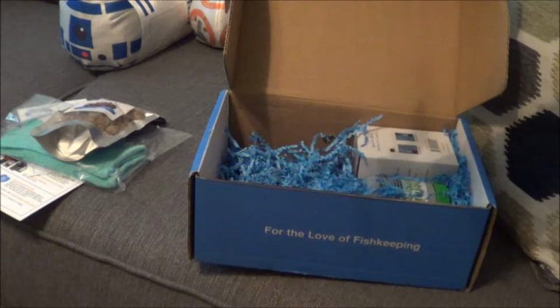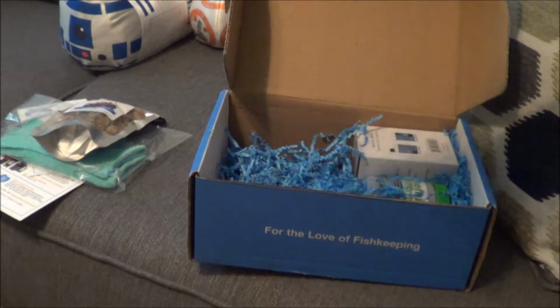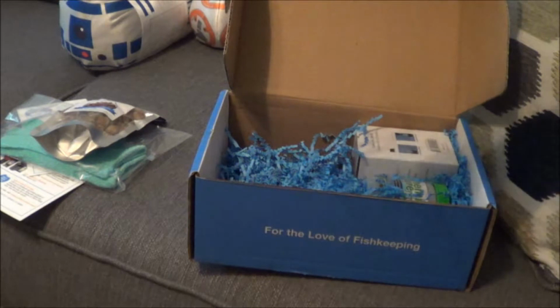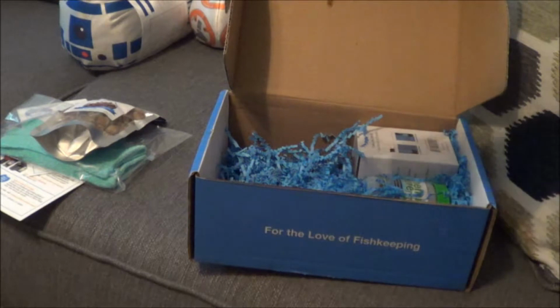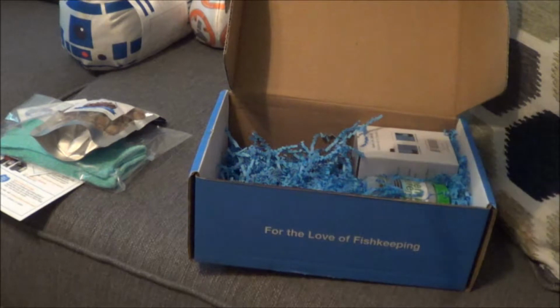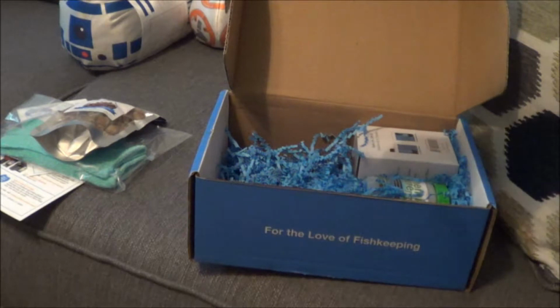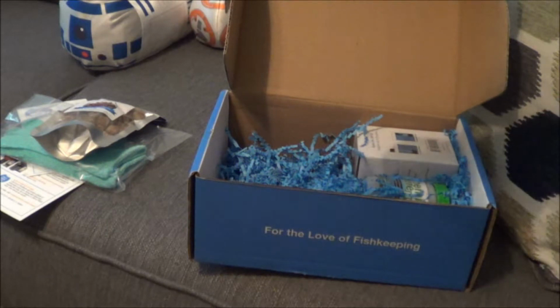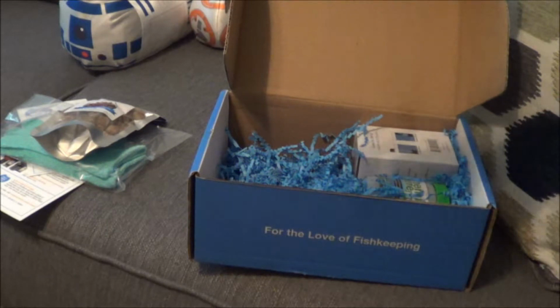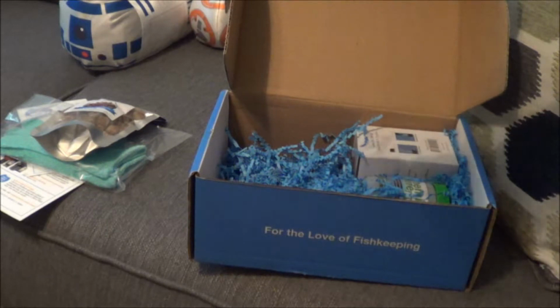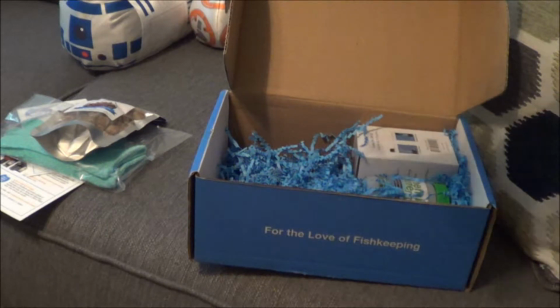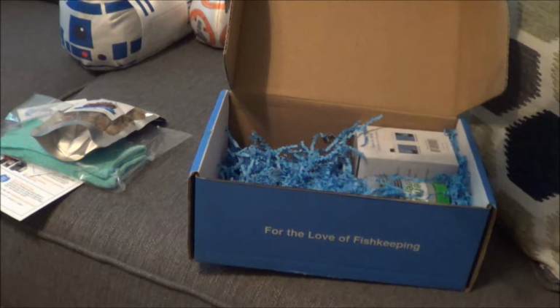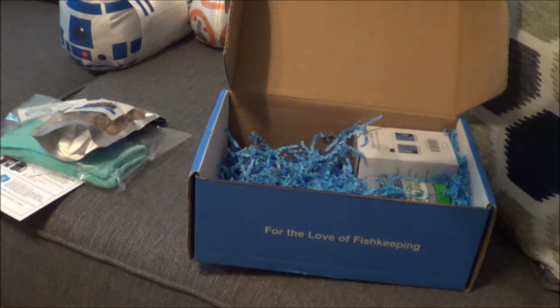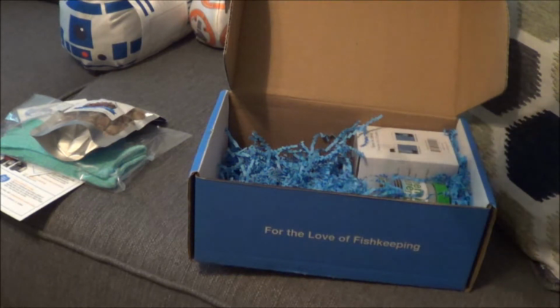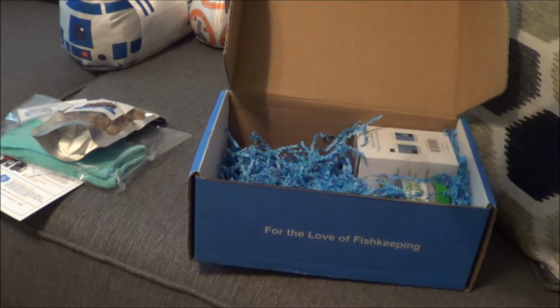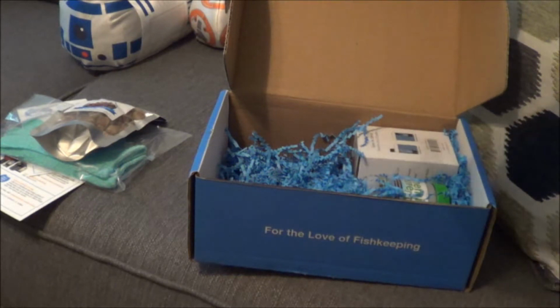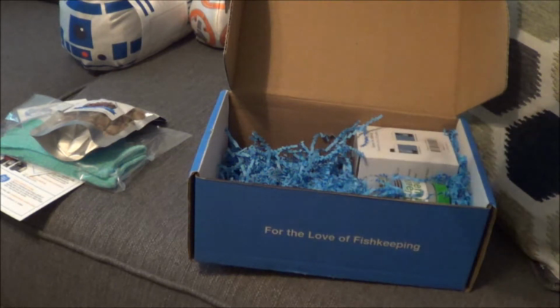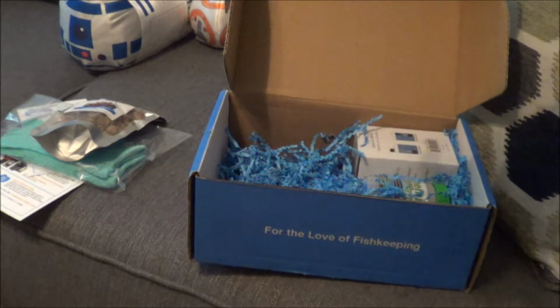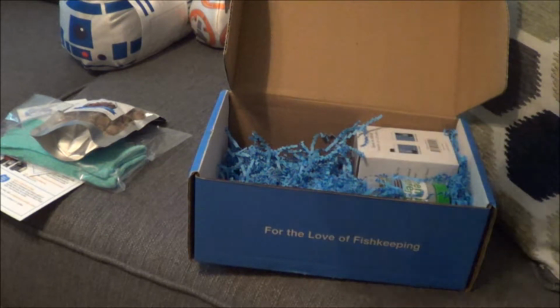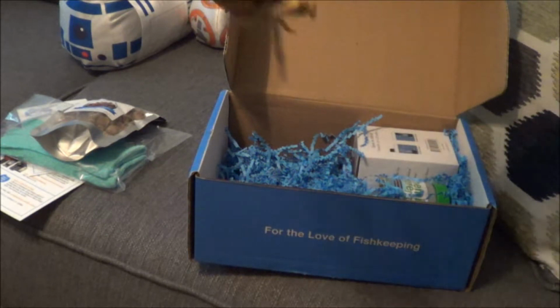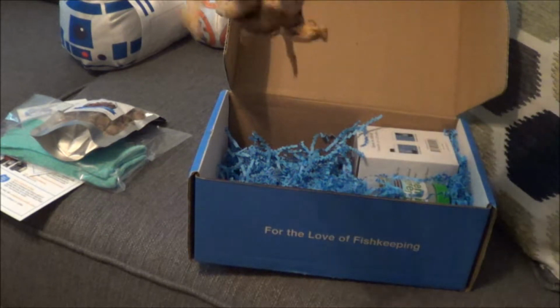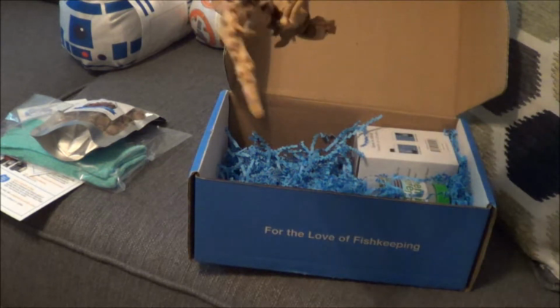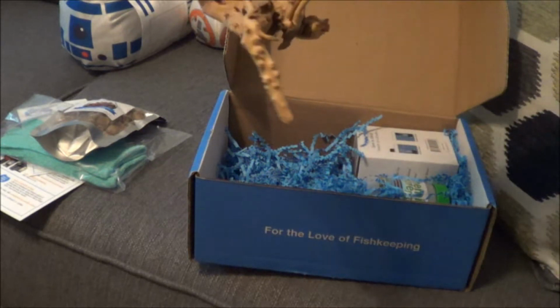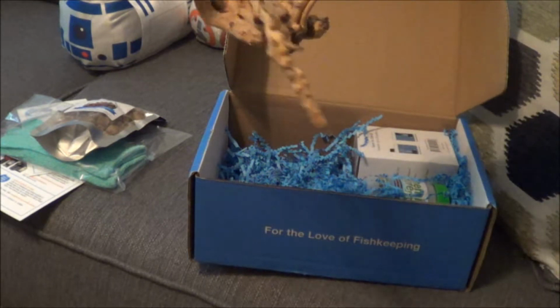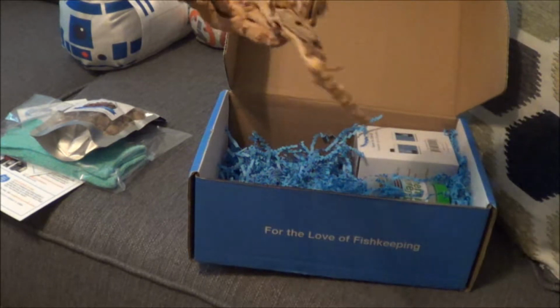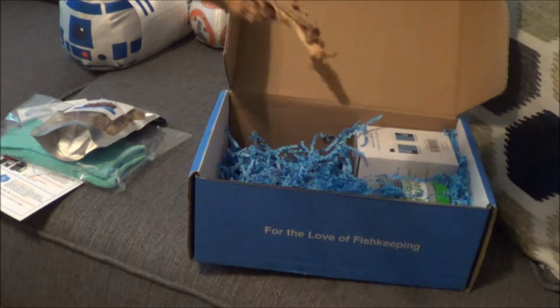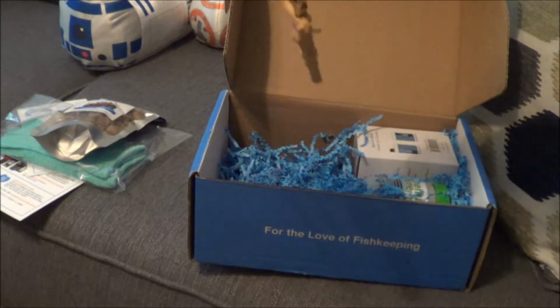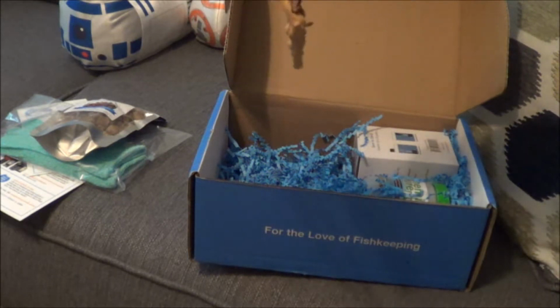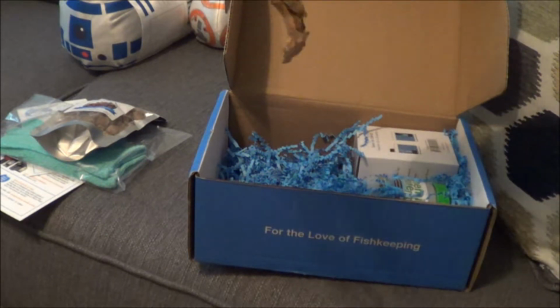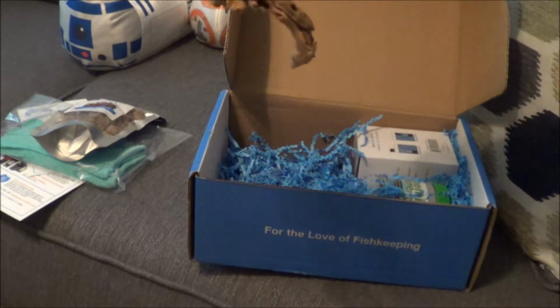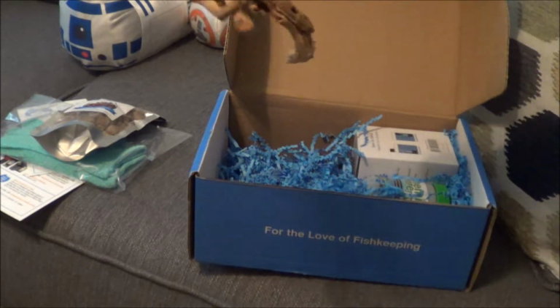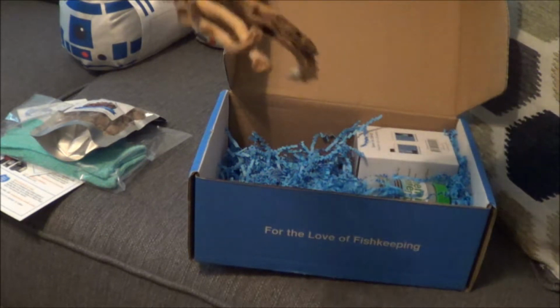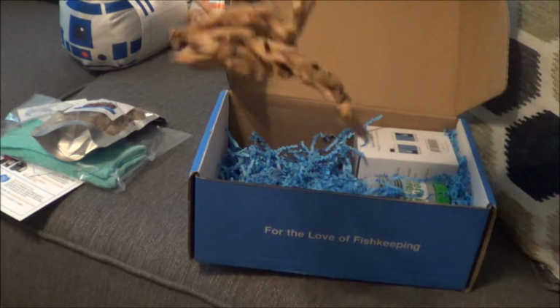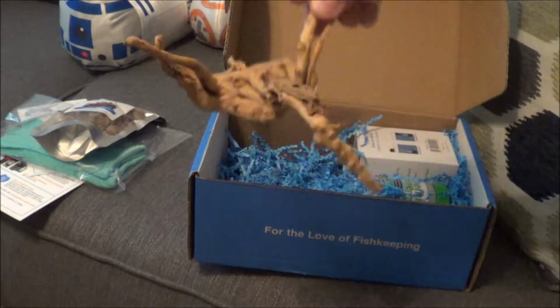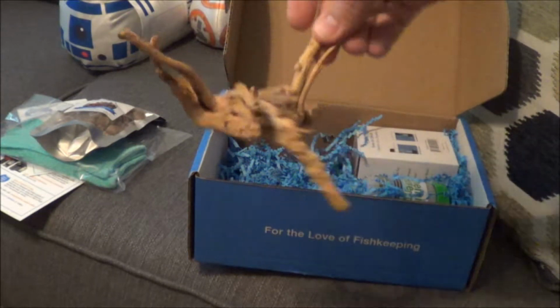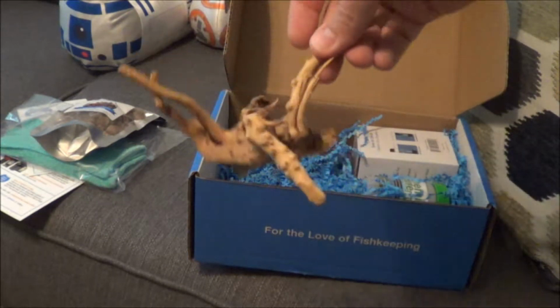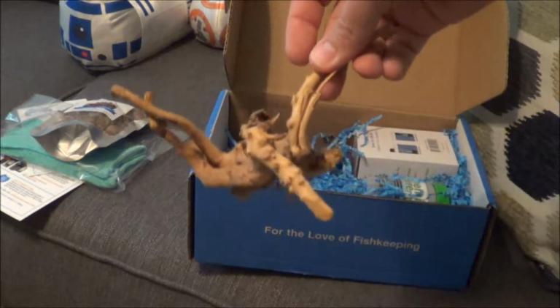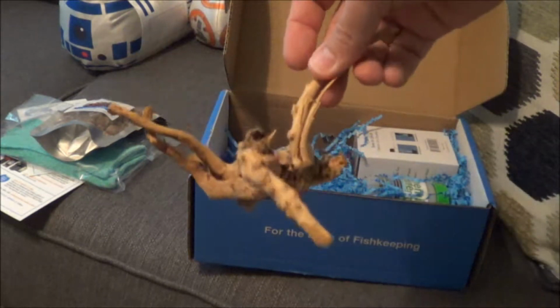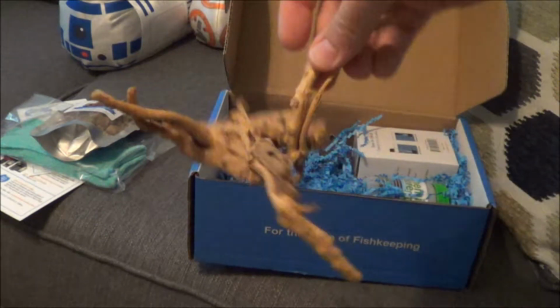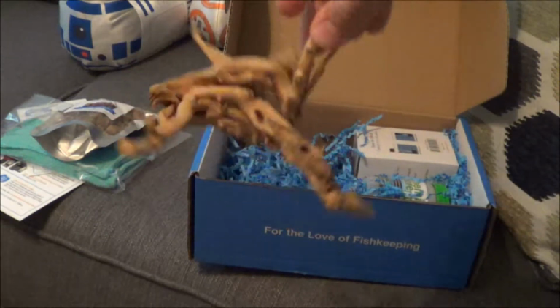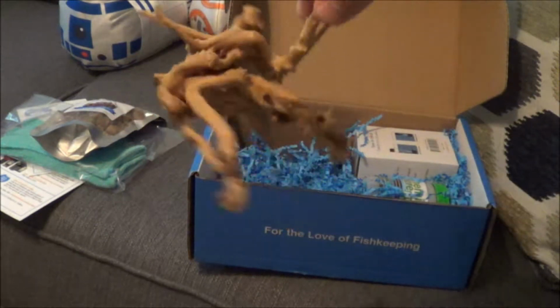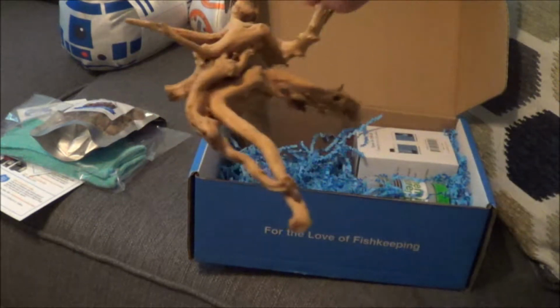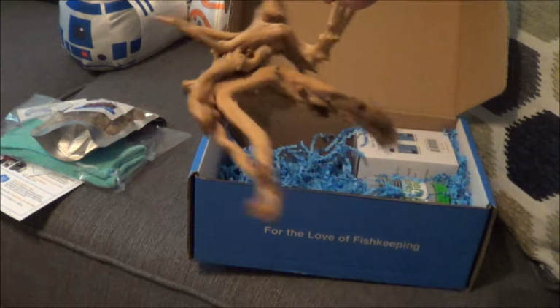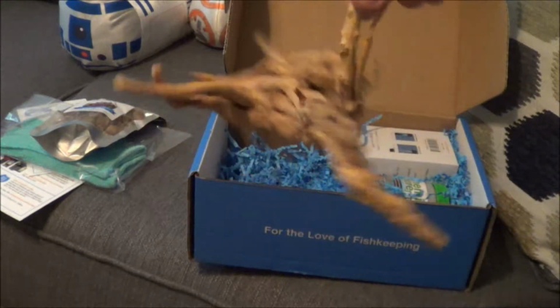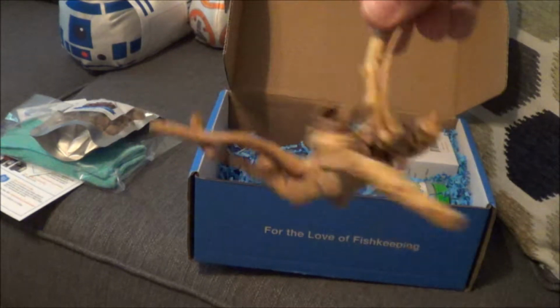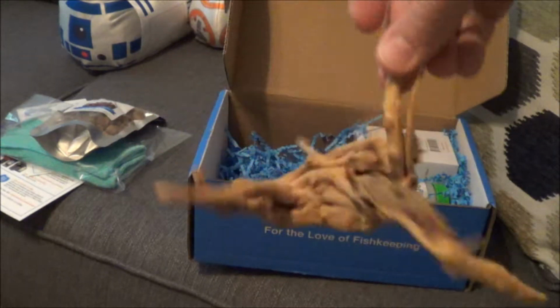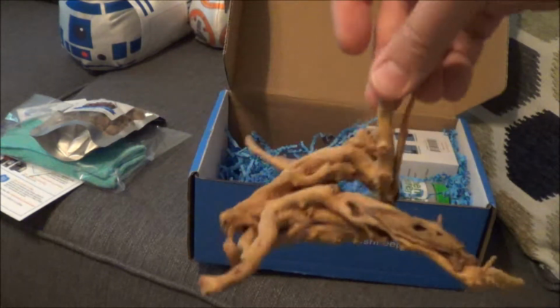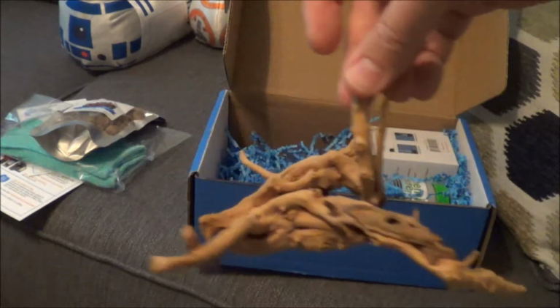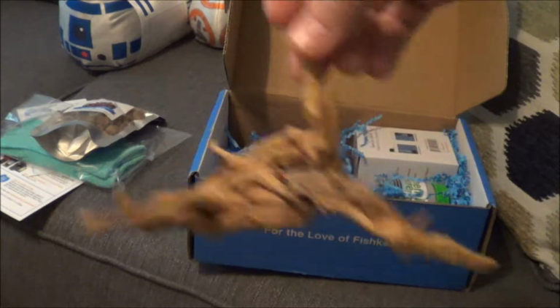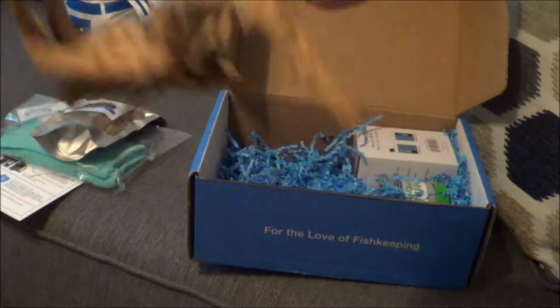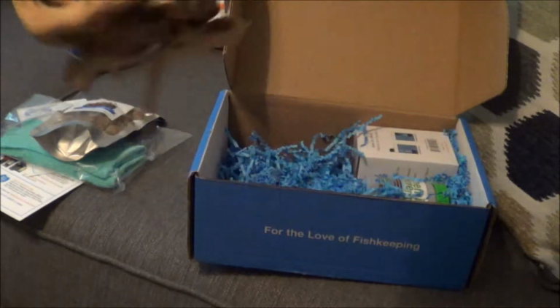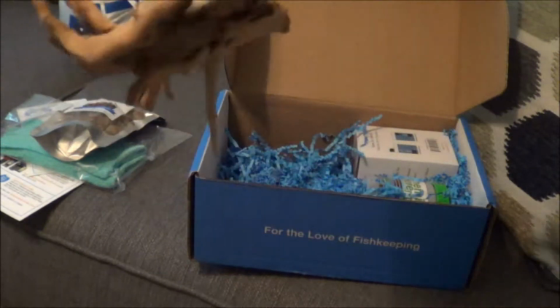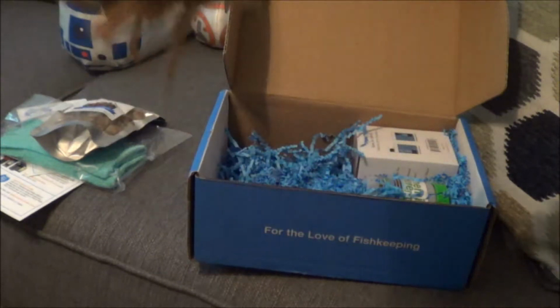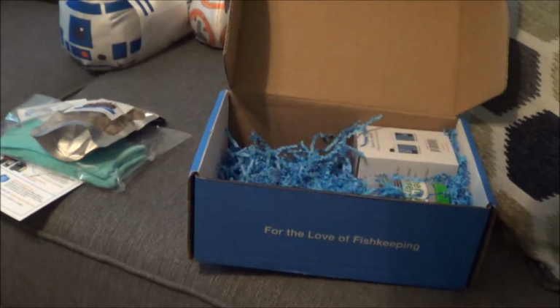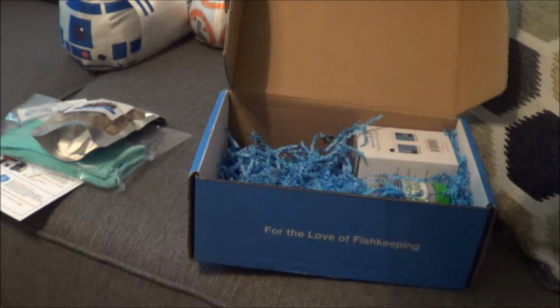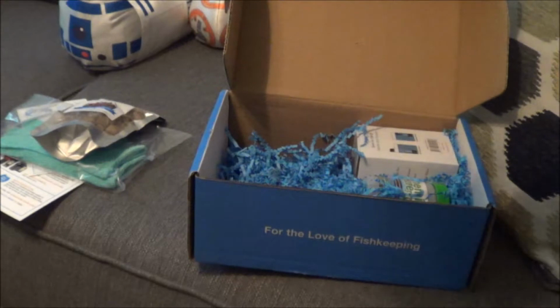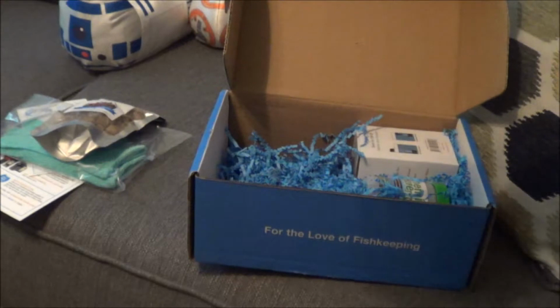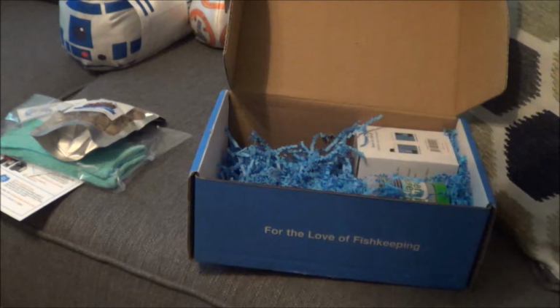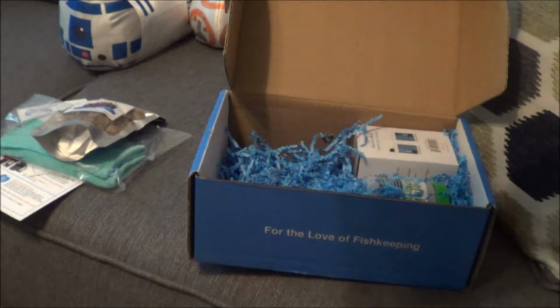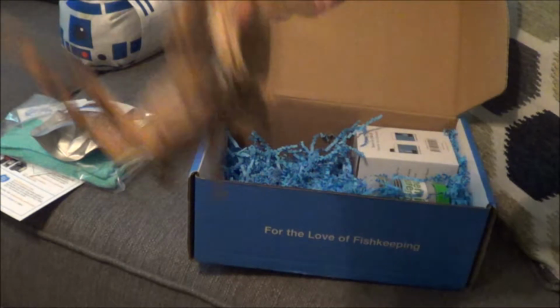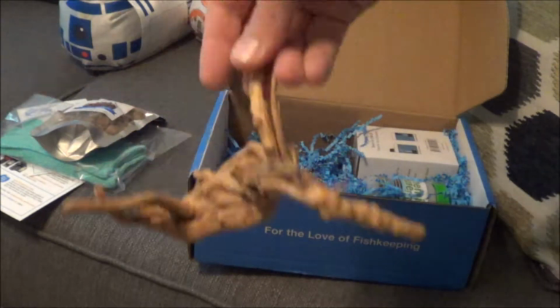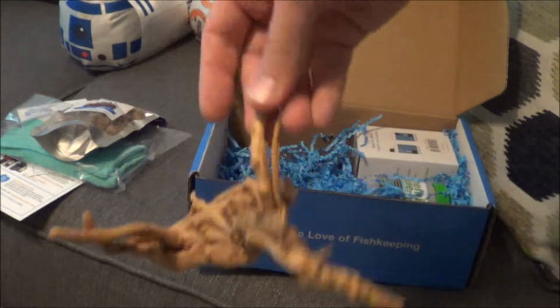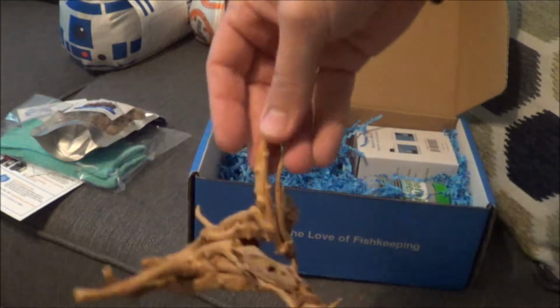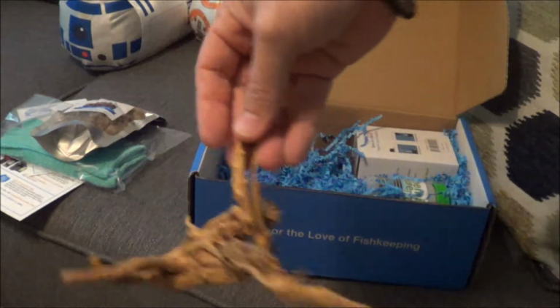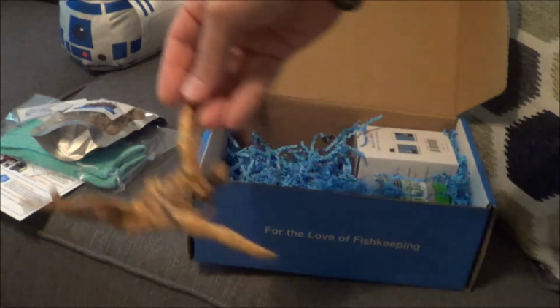Here we go — another little nano piece of spiderwood, about a $7 value. This would be nice for a little nano aquarium. I need to set up something soon — a new little tank of some sort. I need to get a quarantine set up.